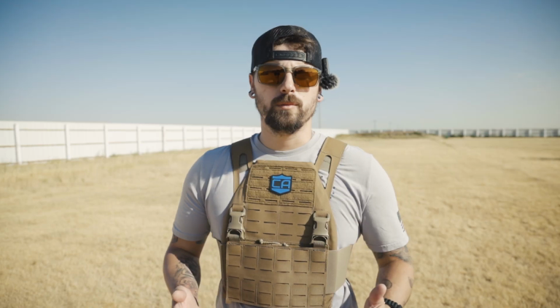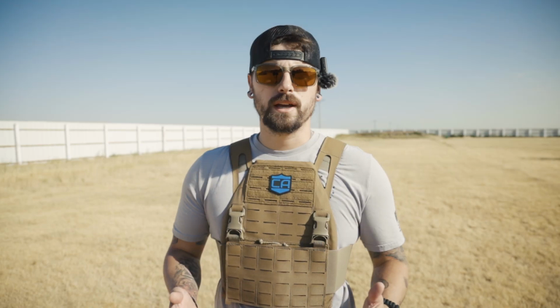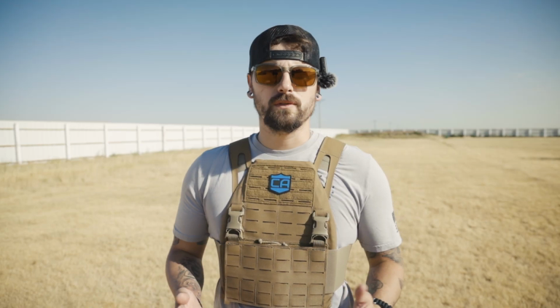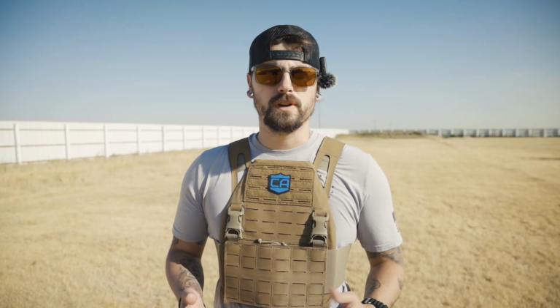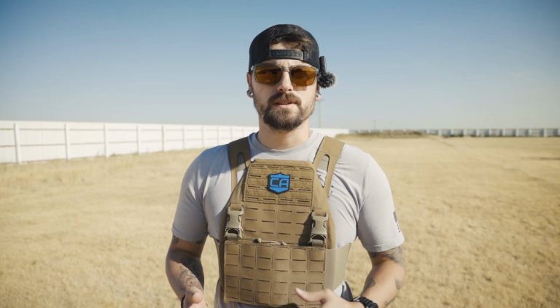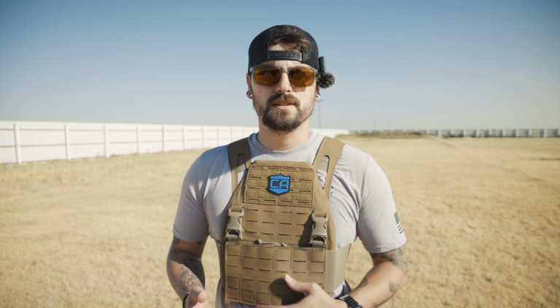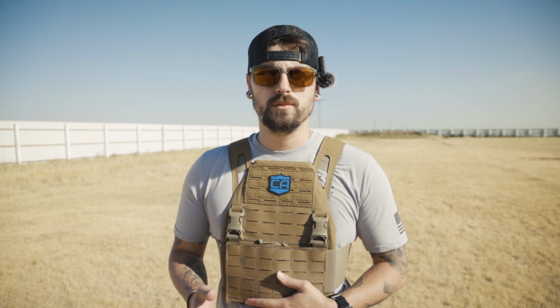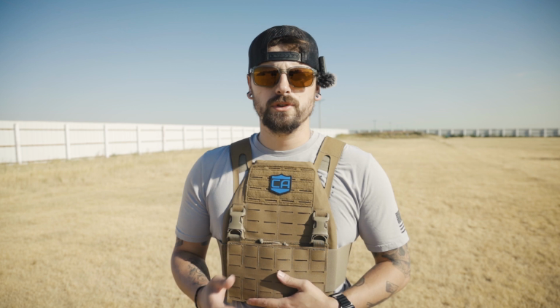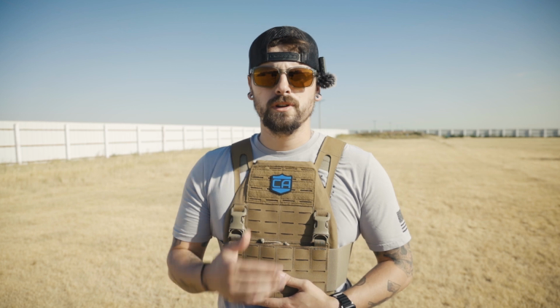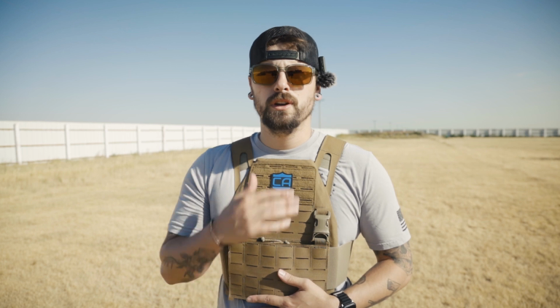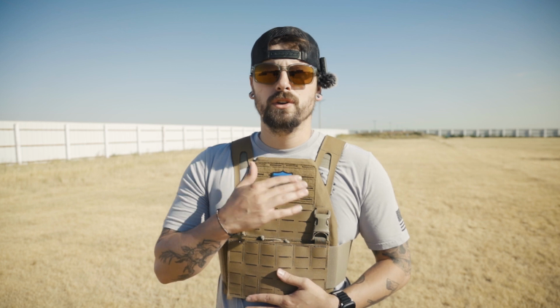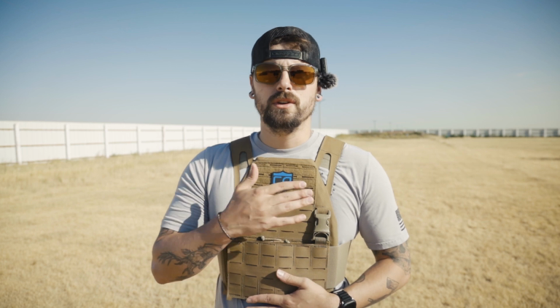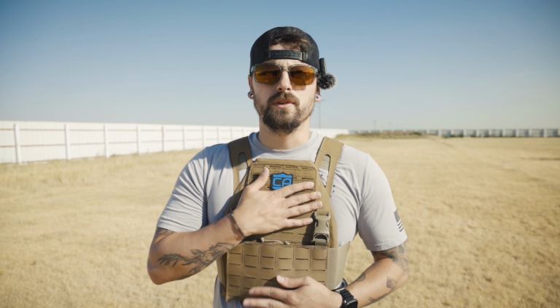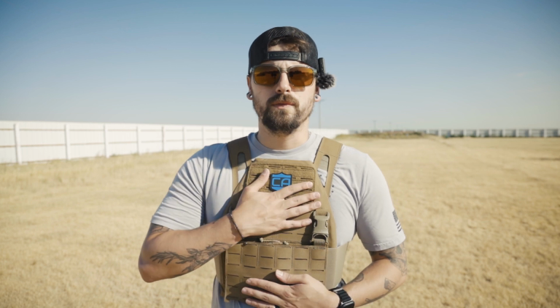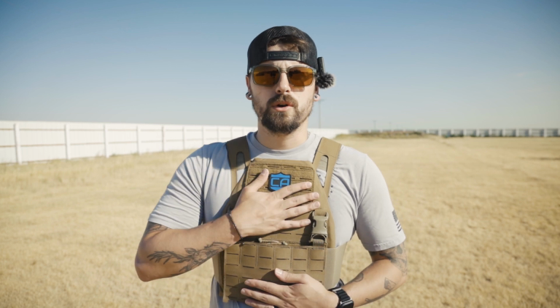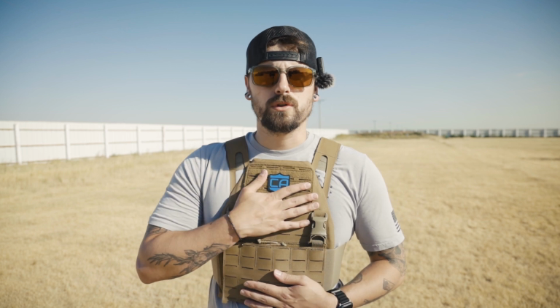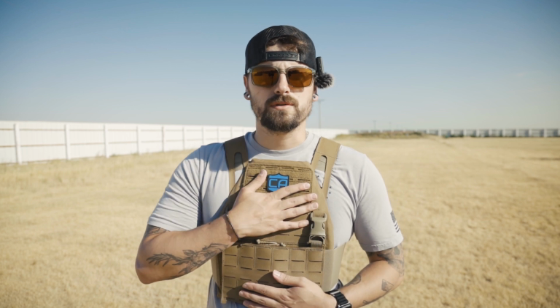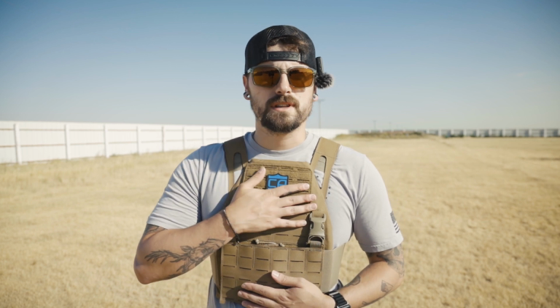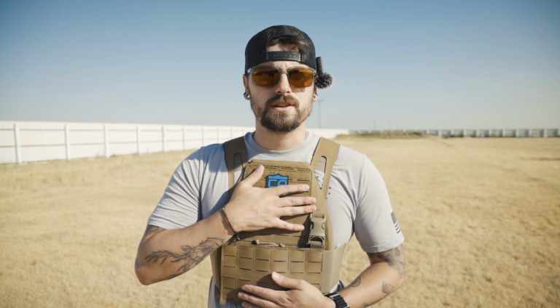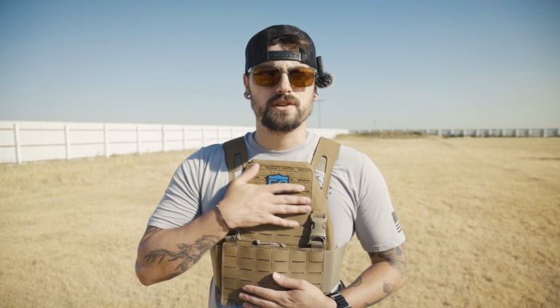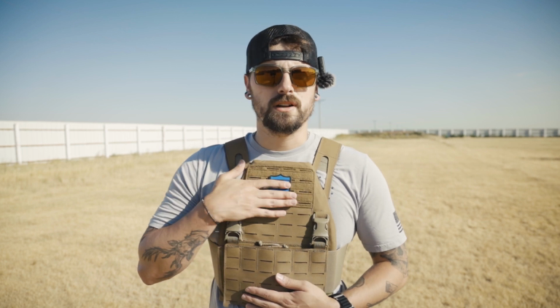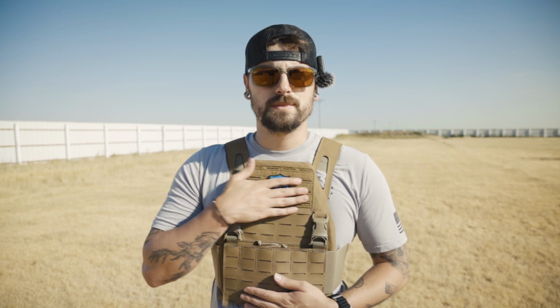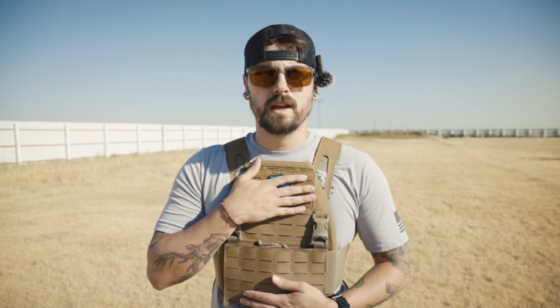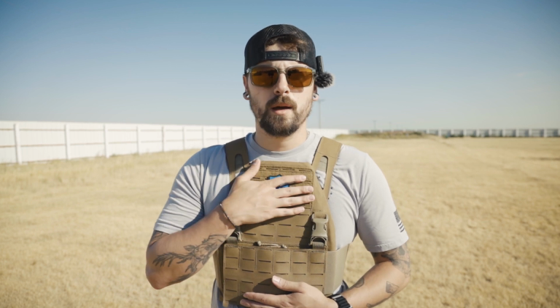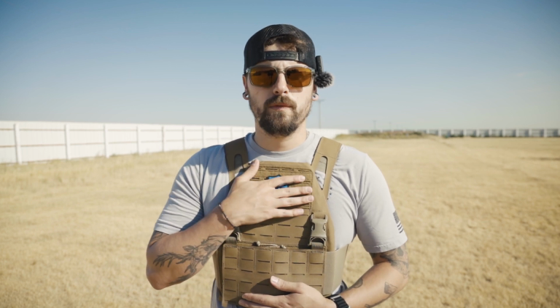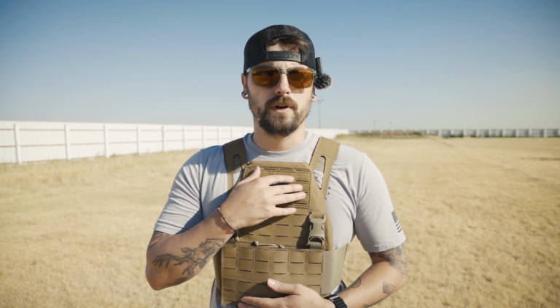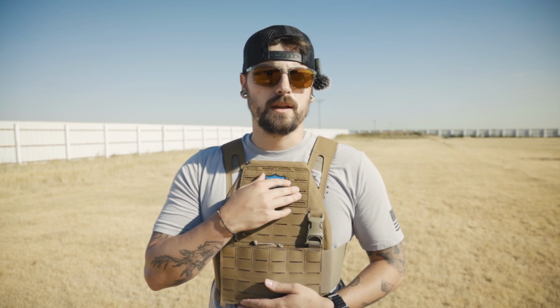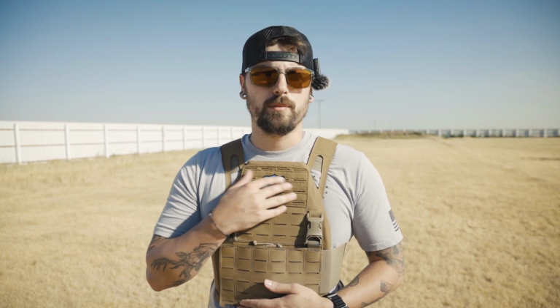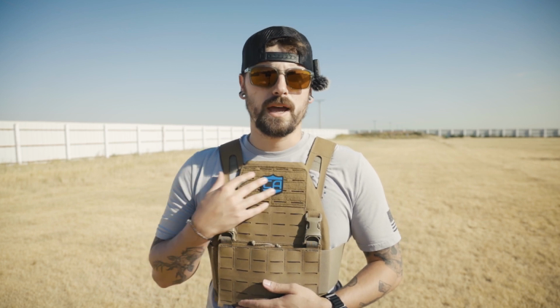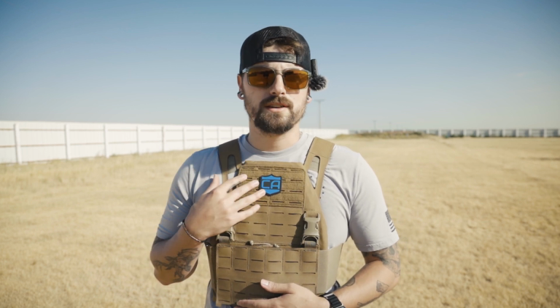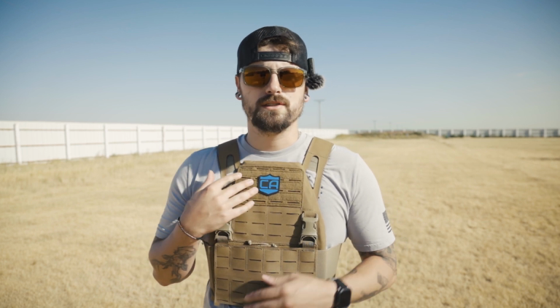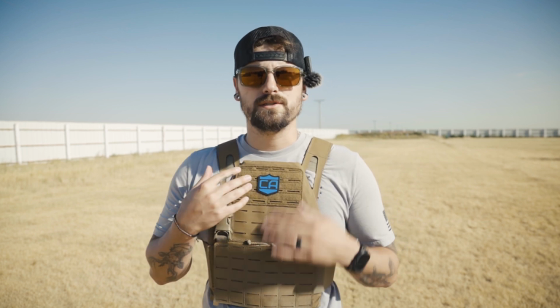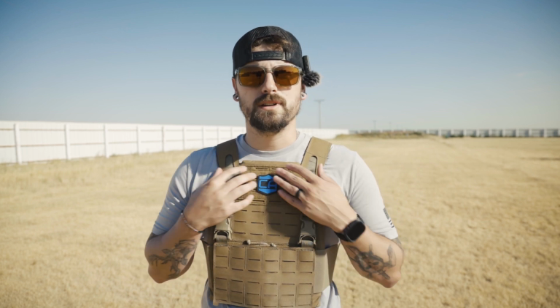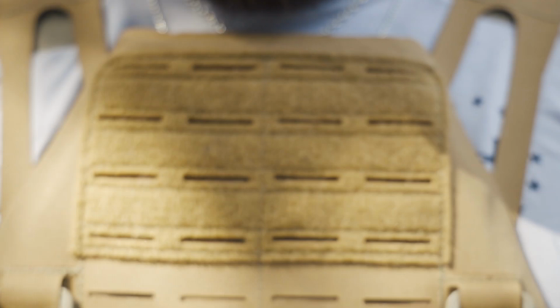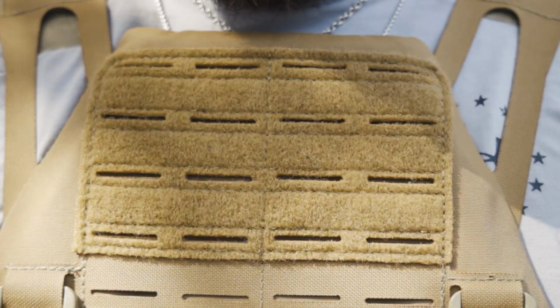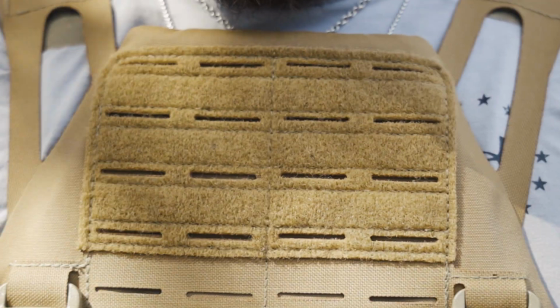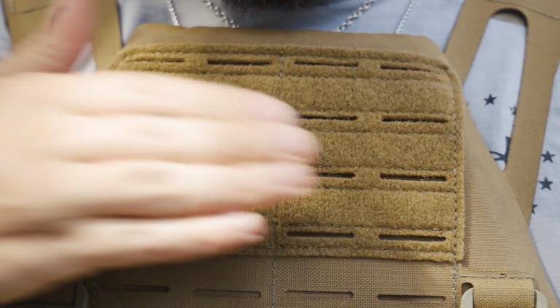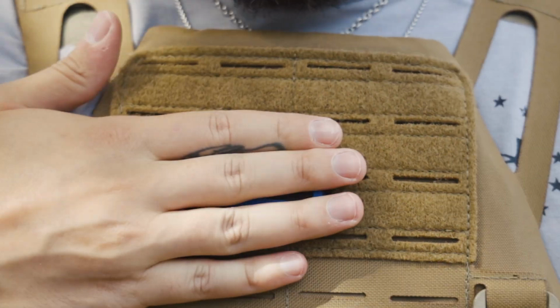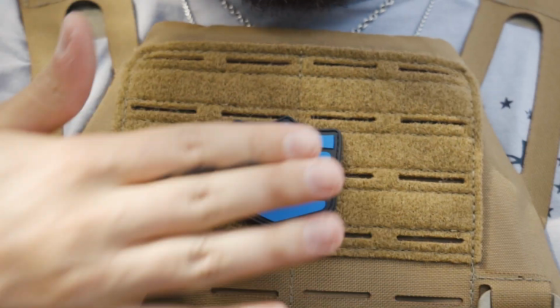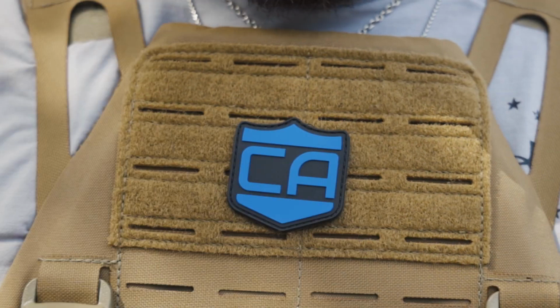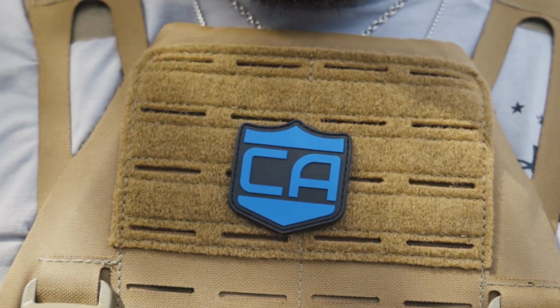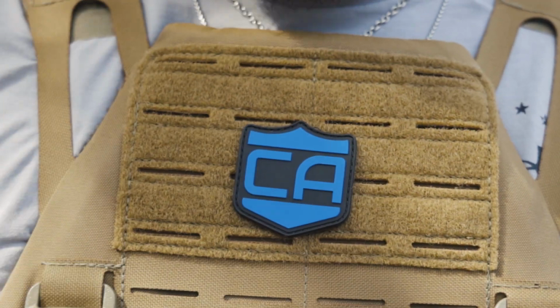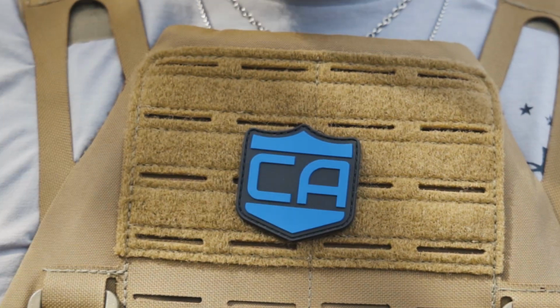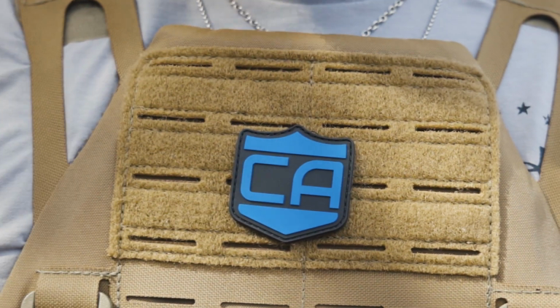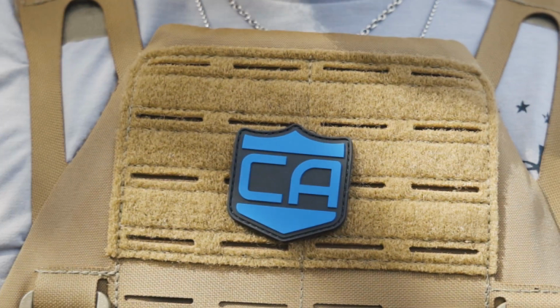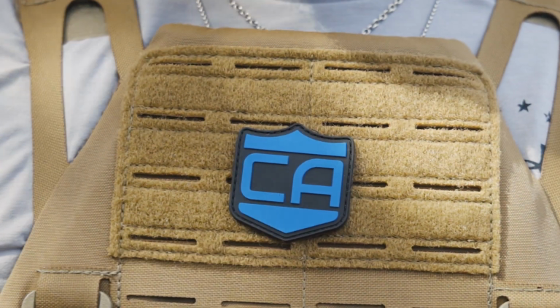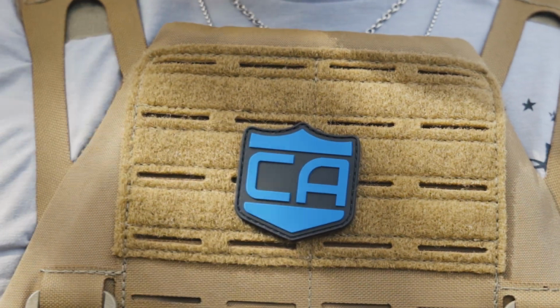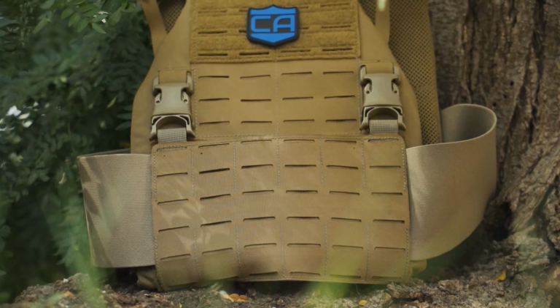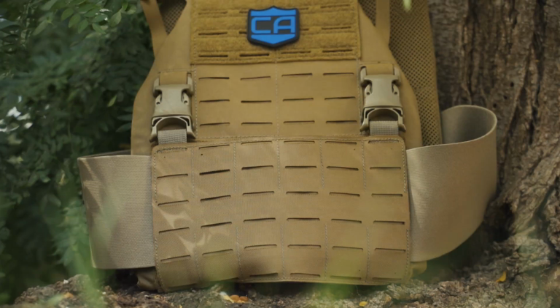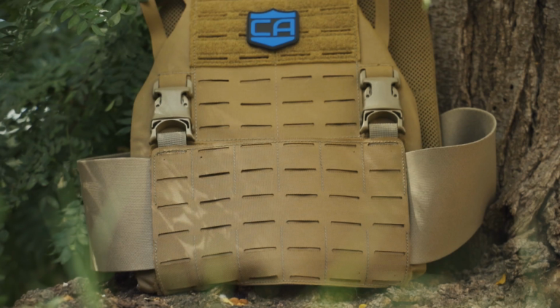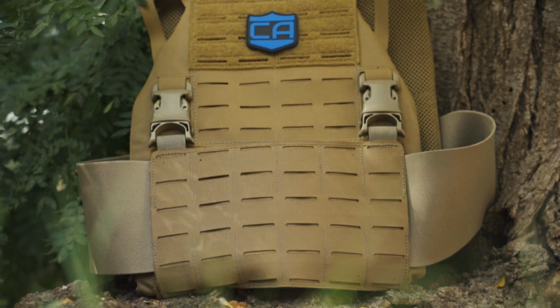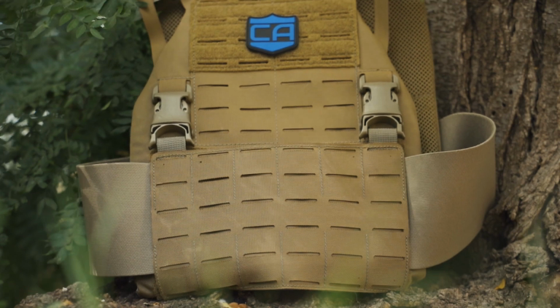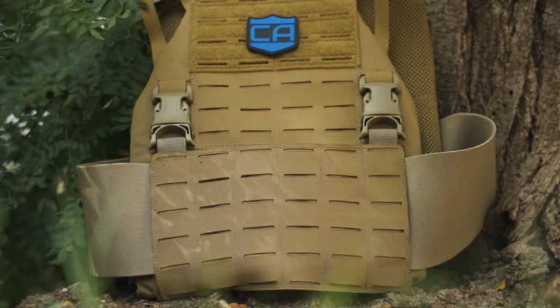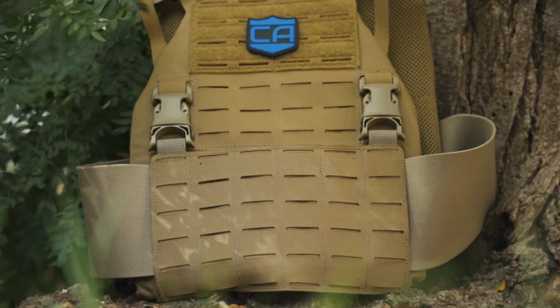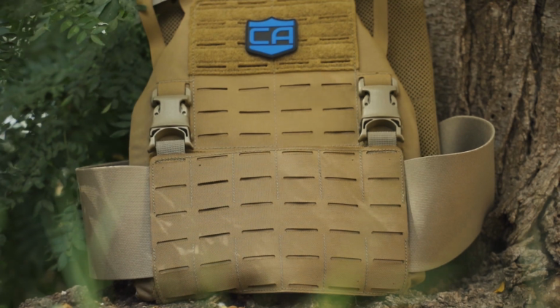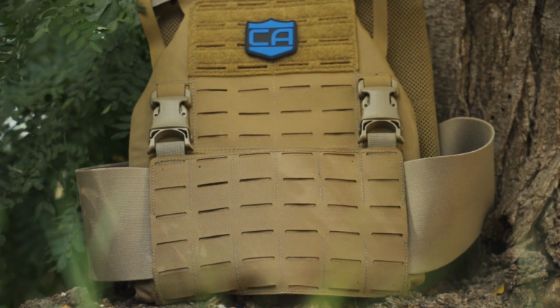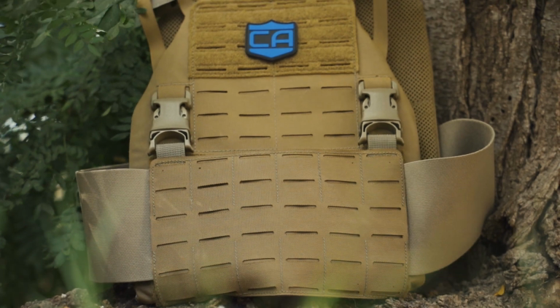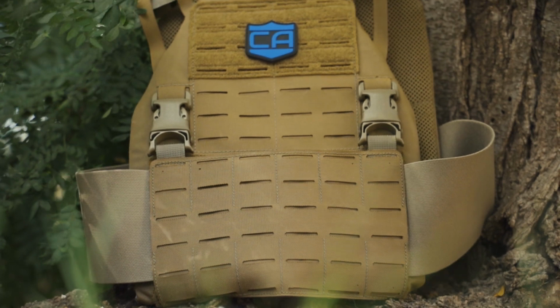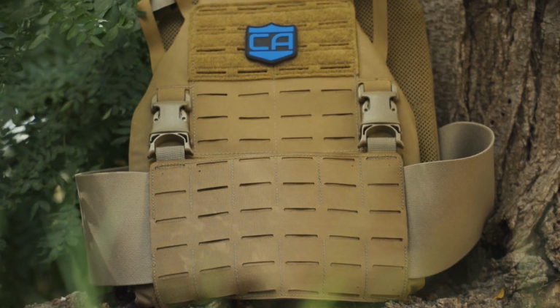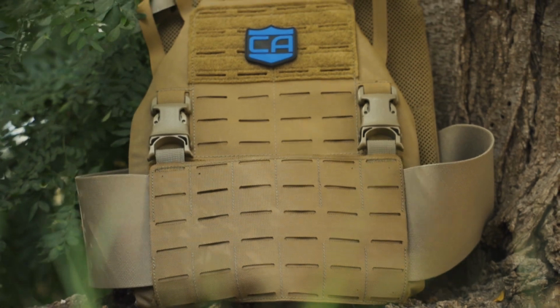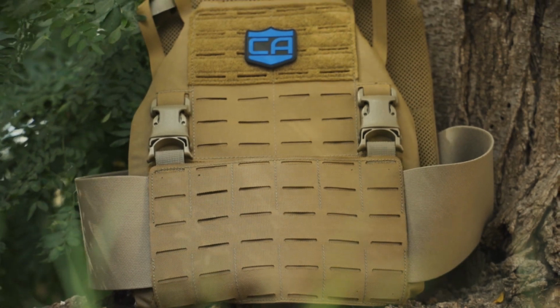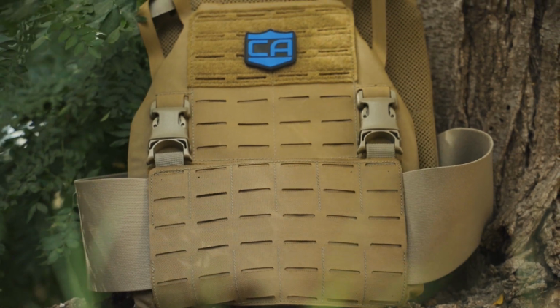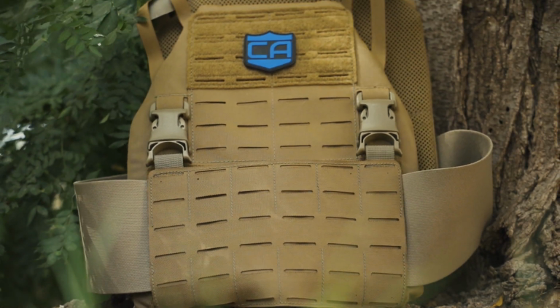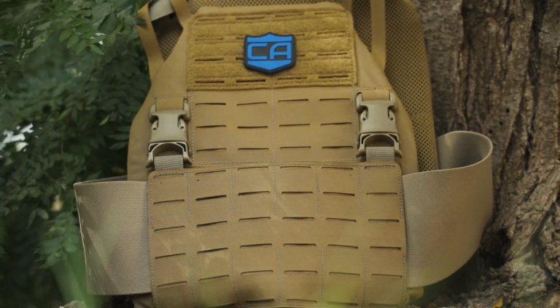The front and back are very similar. You have a velcro section up top for patches or anything you want to stick up there, and then you have laser-cut MOLLE all the way down.